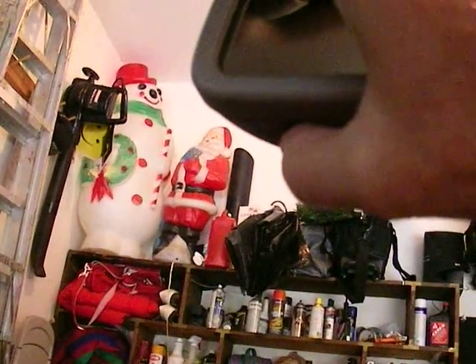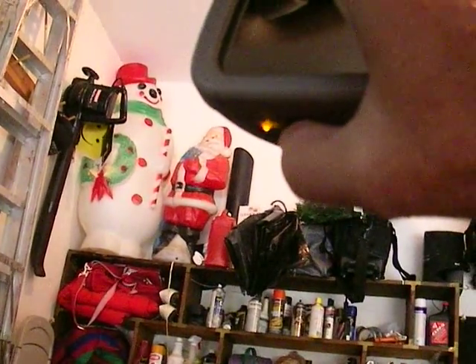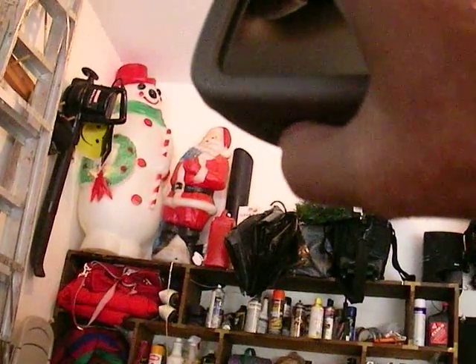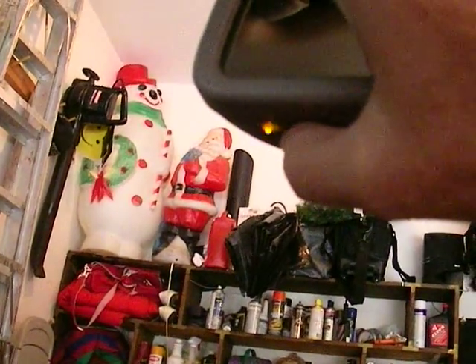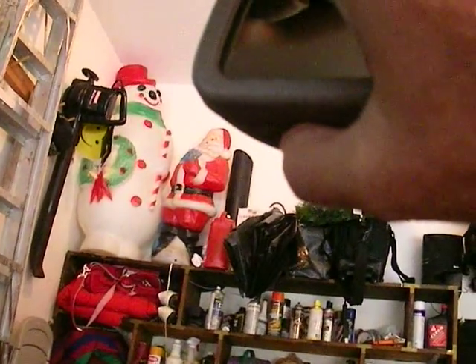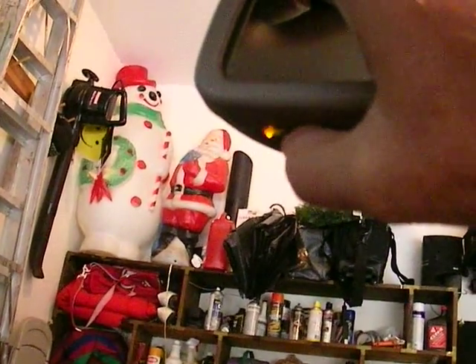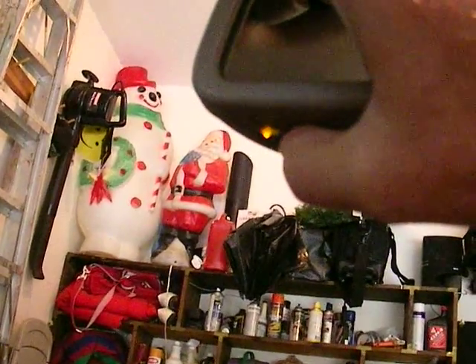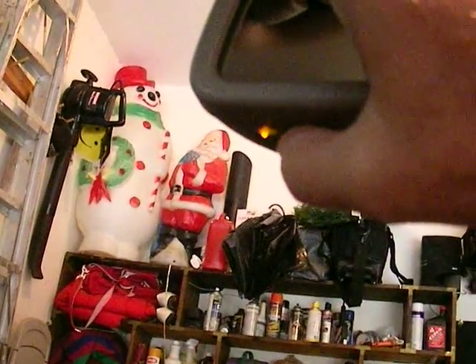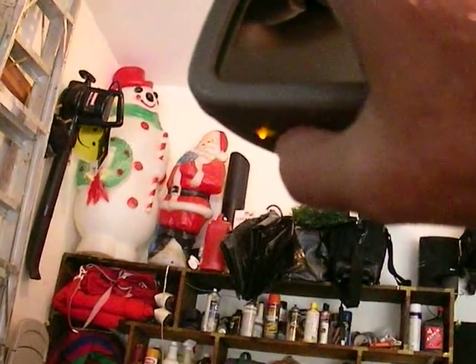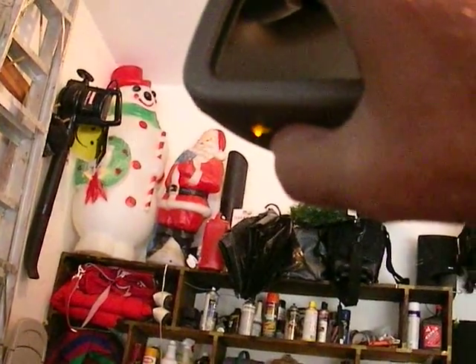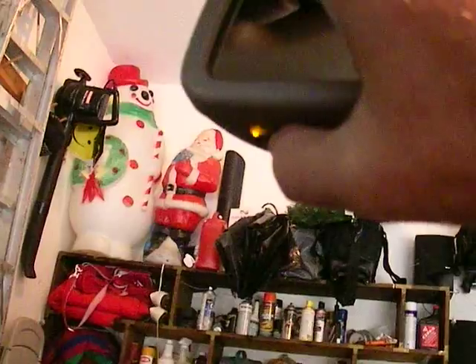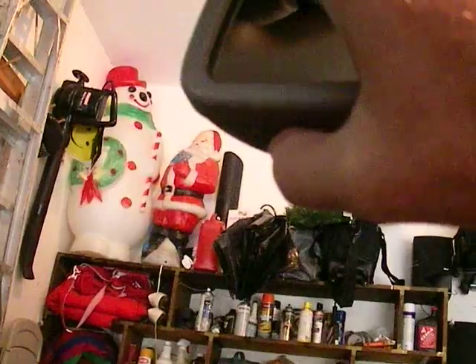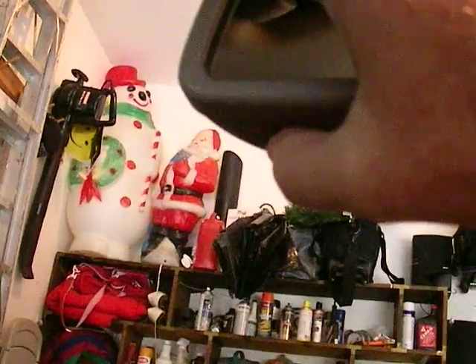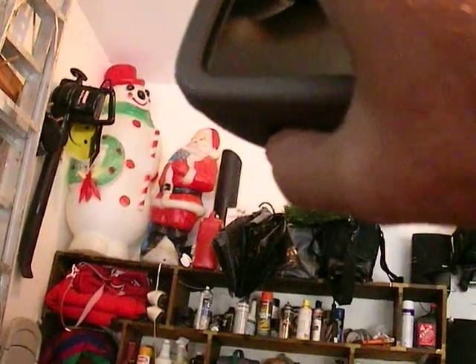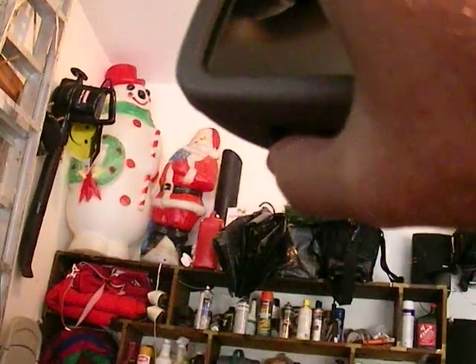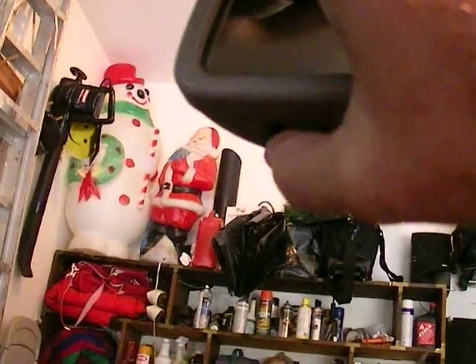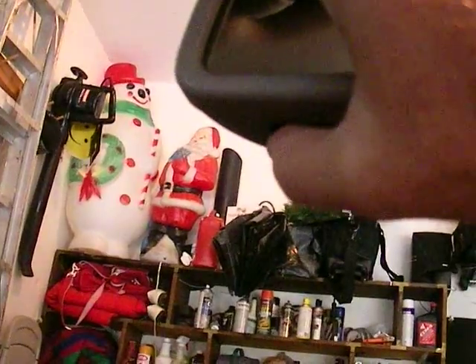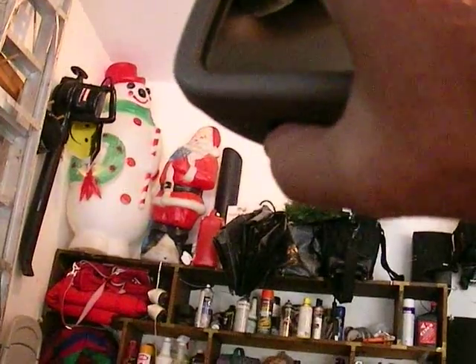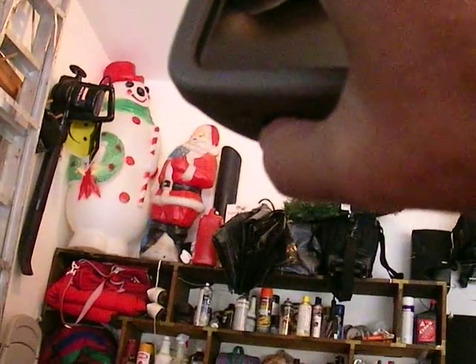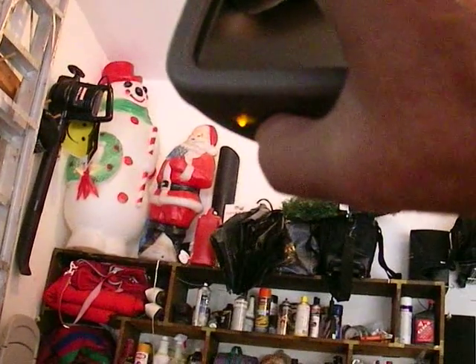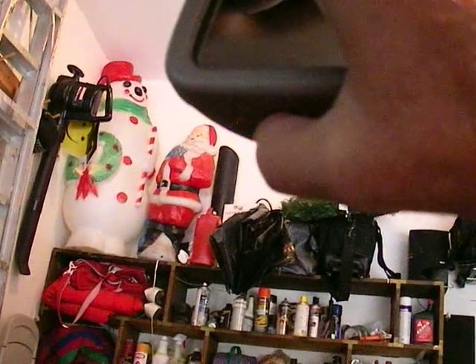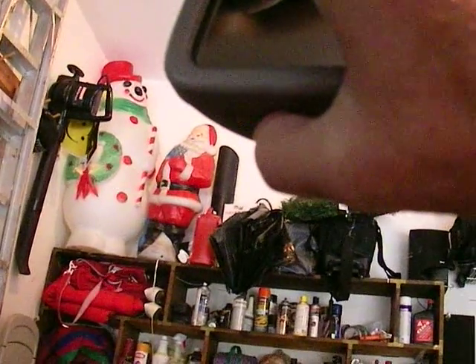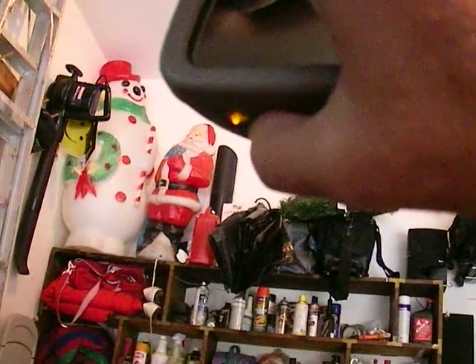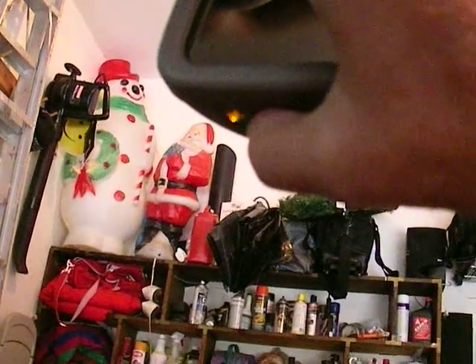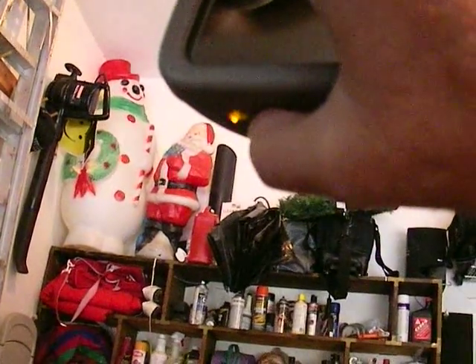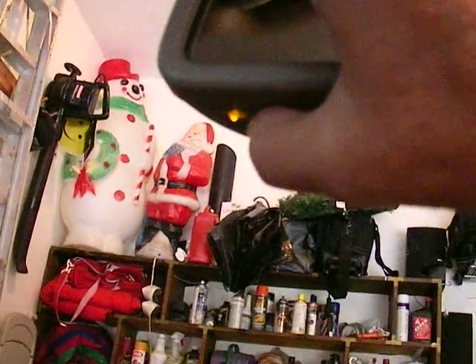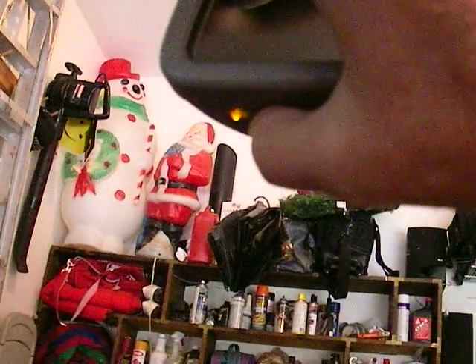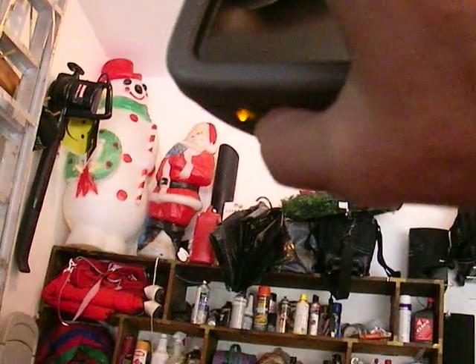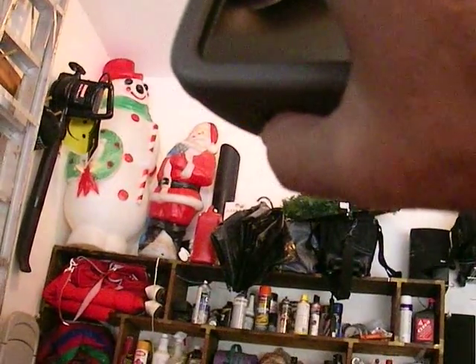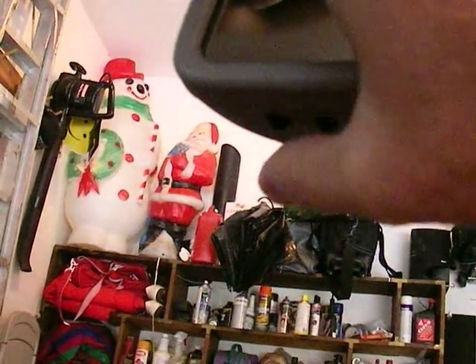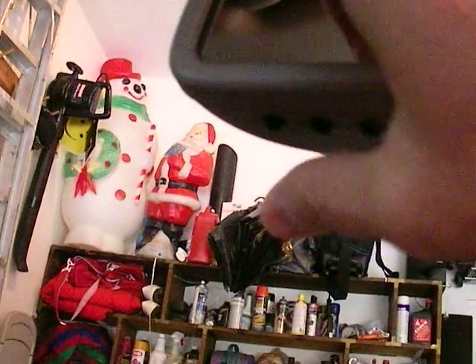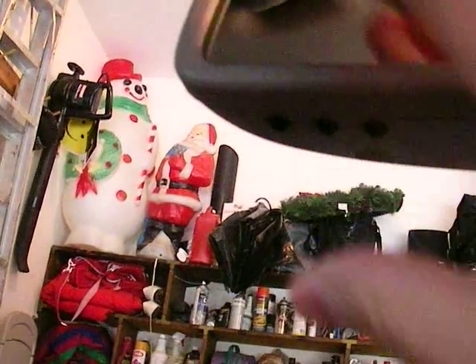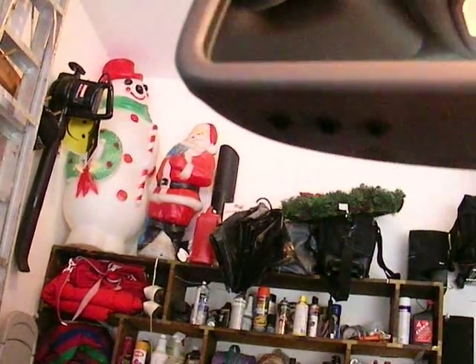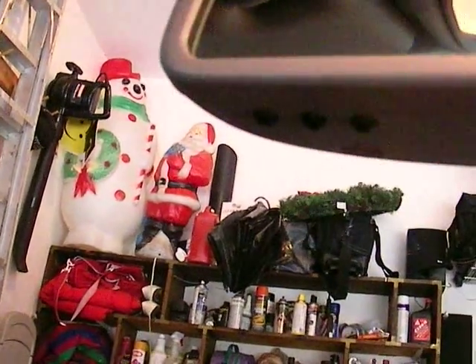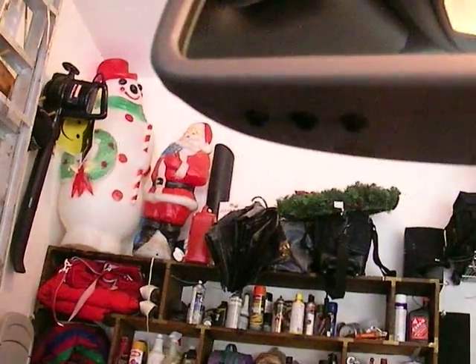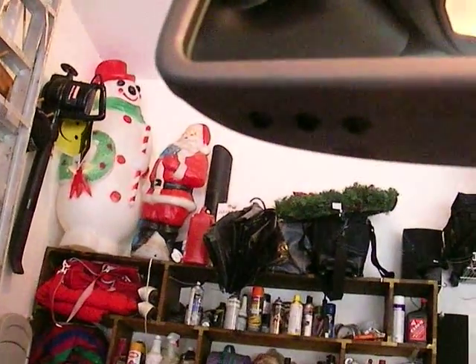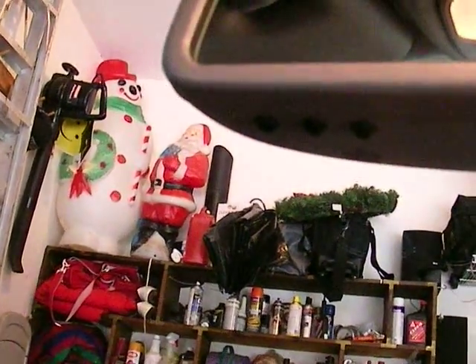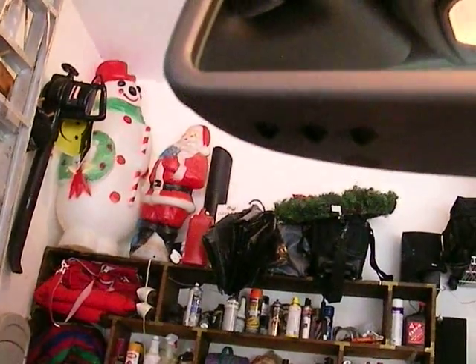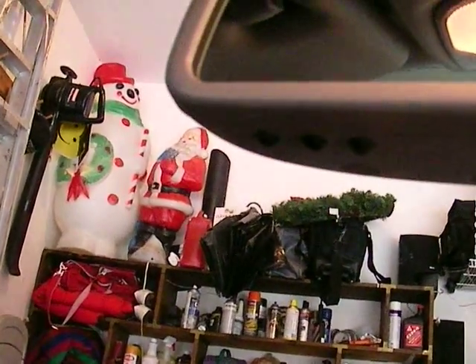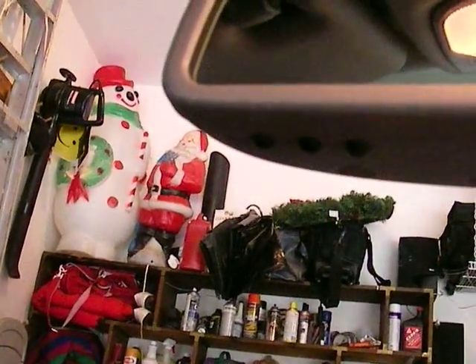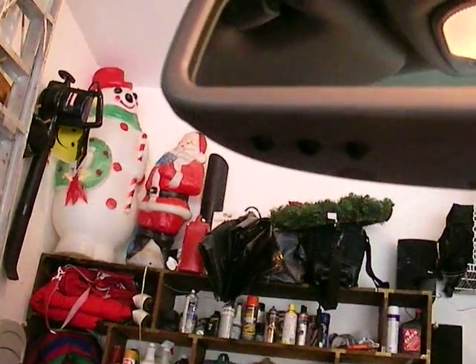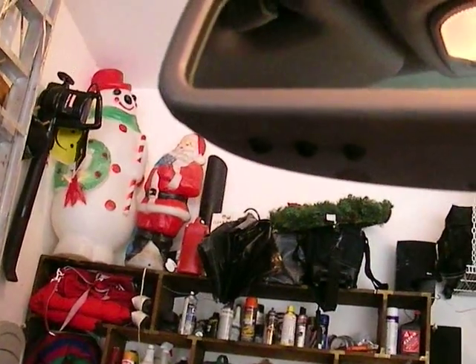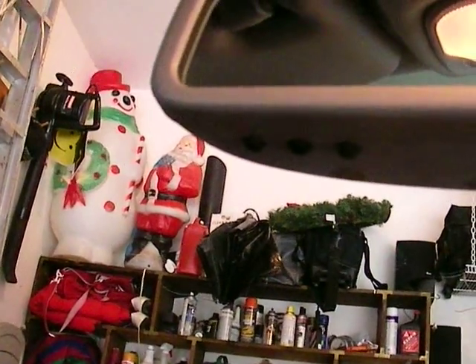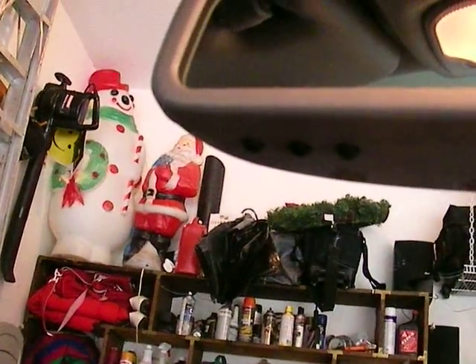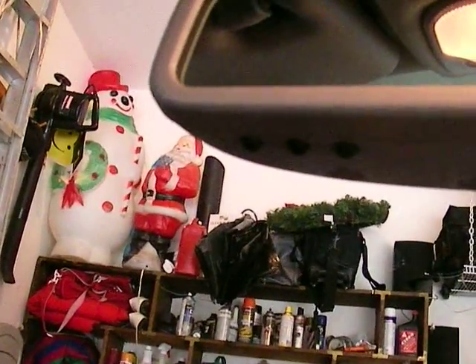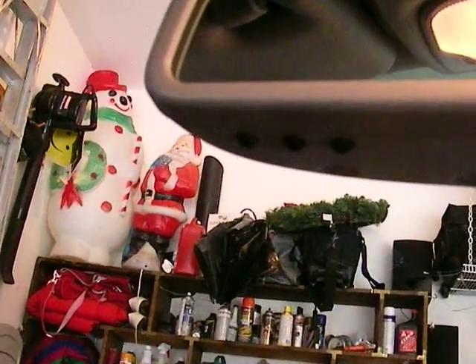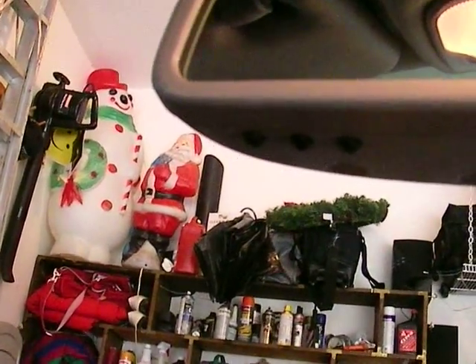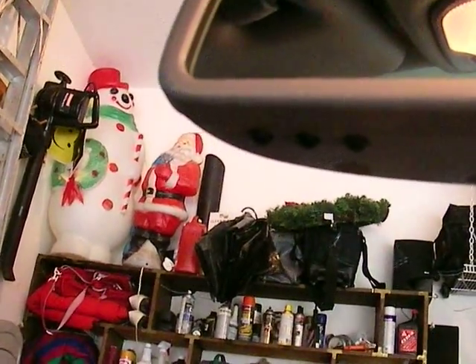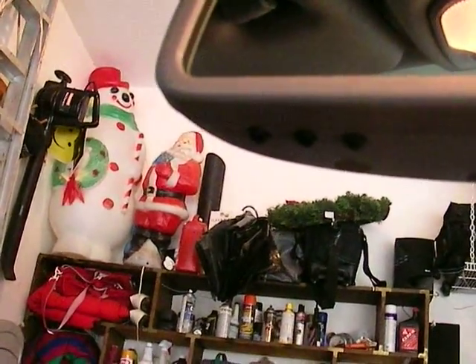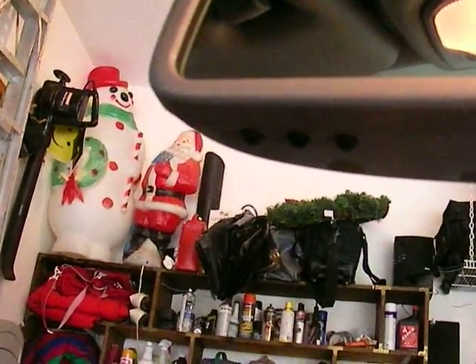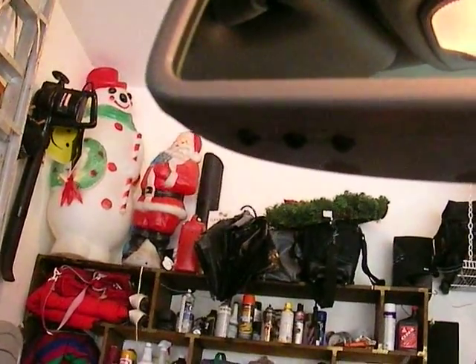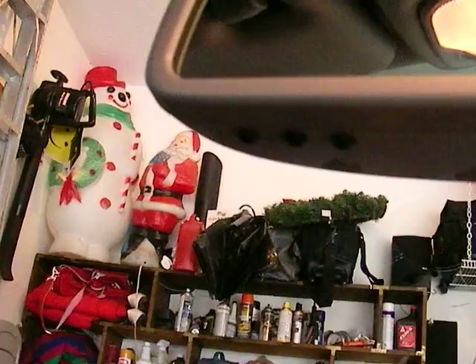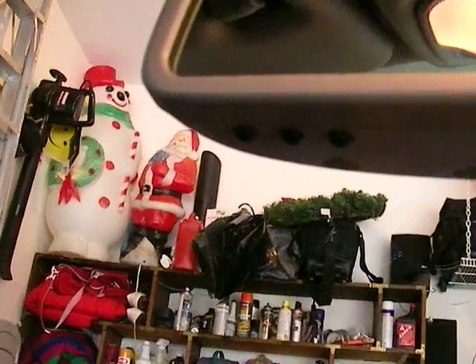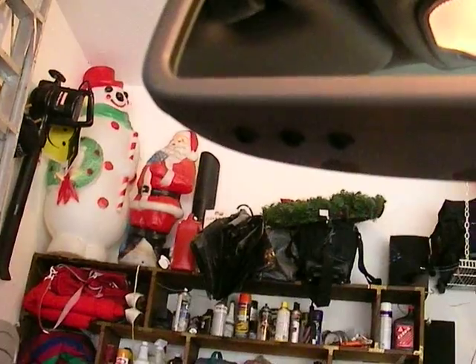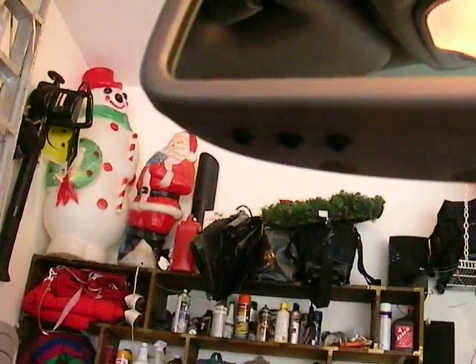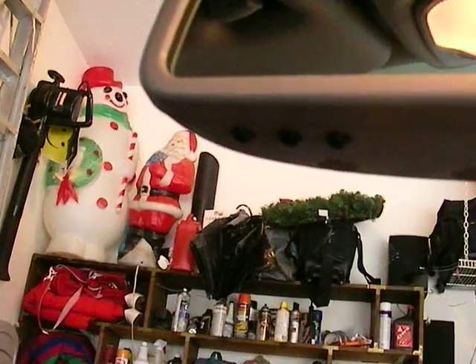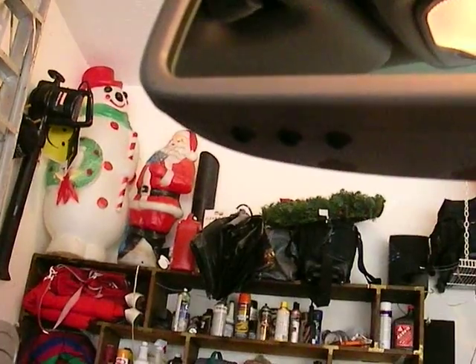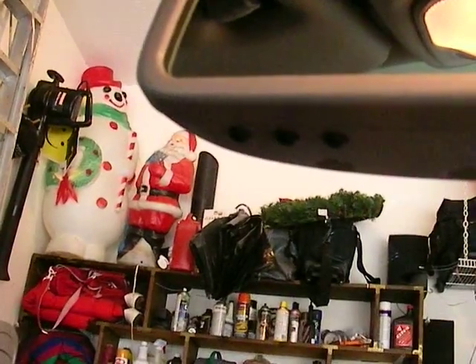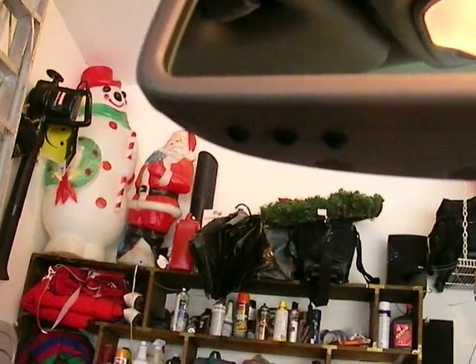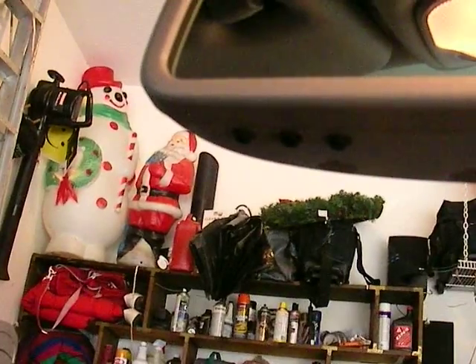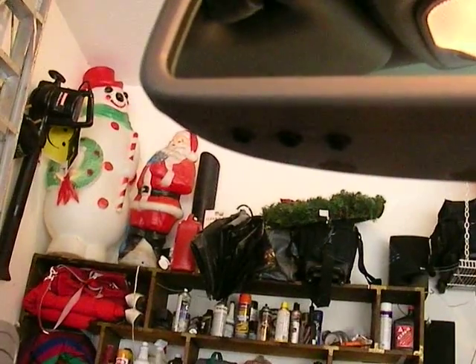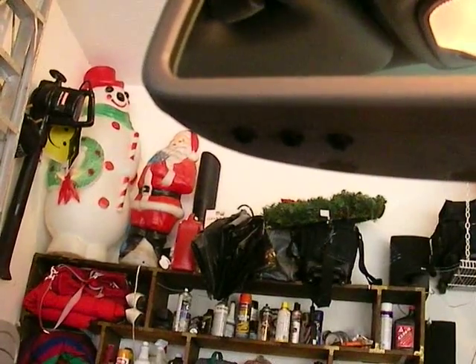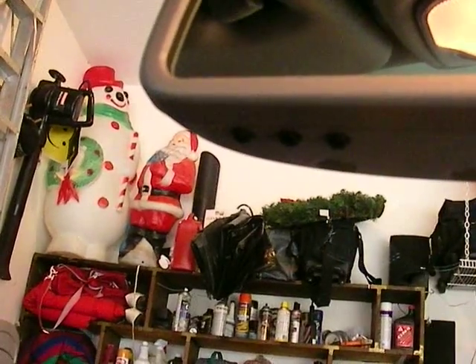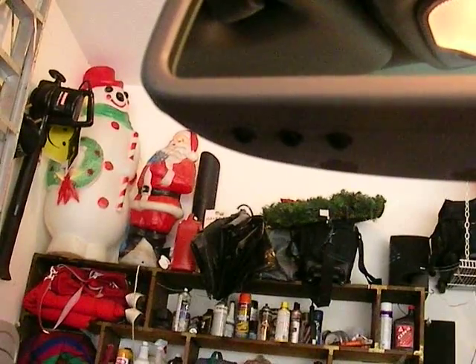Push the button three or four times until your garage door shuts. You have now programmed your garage door opener.